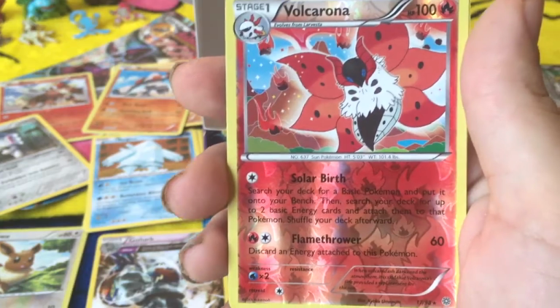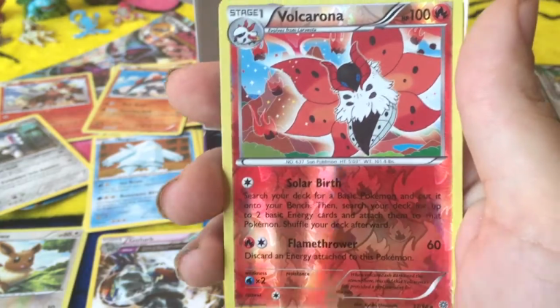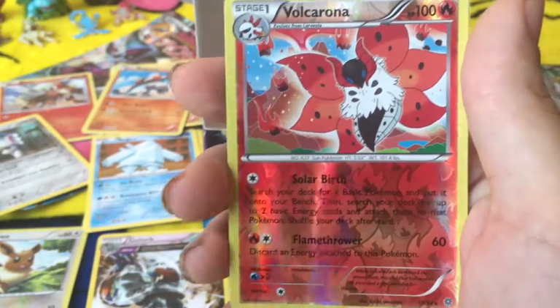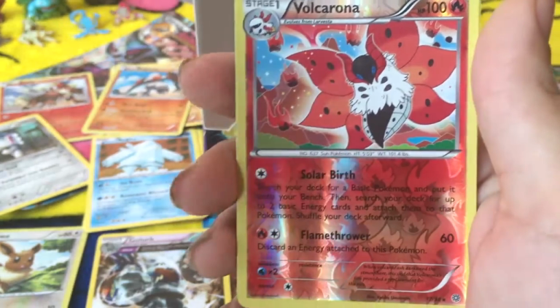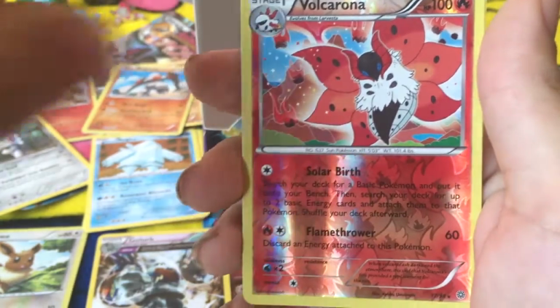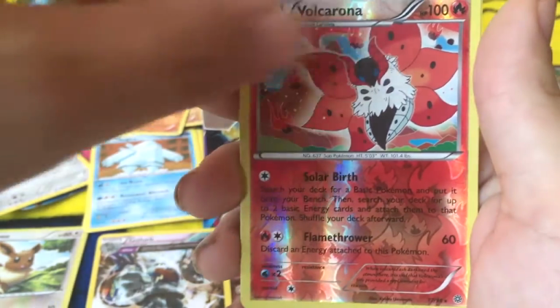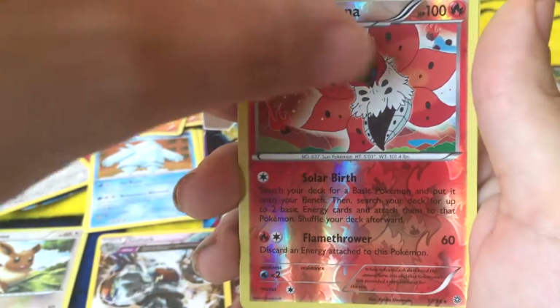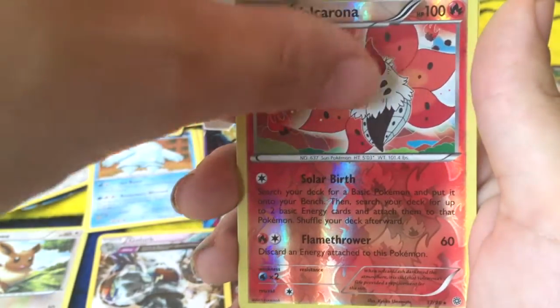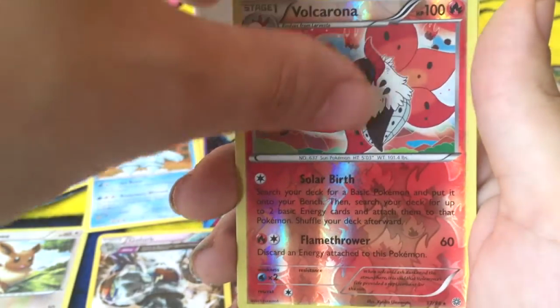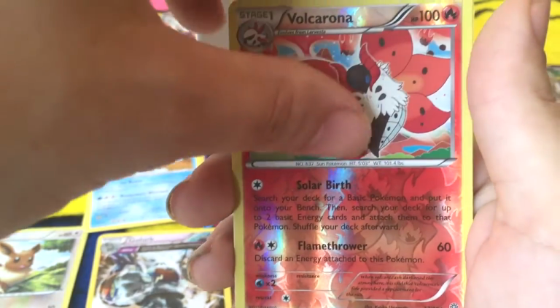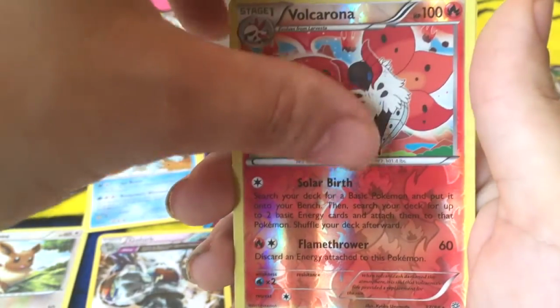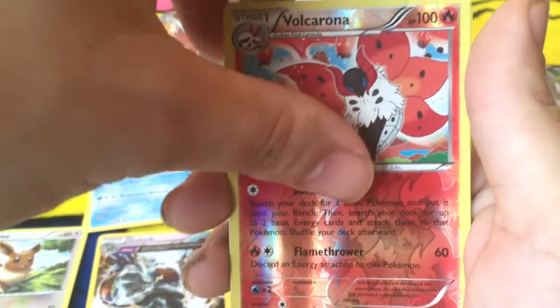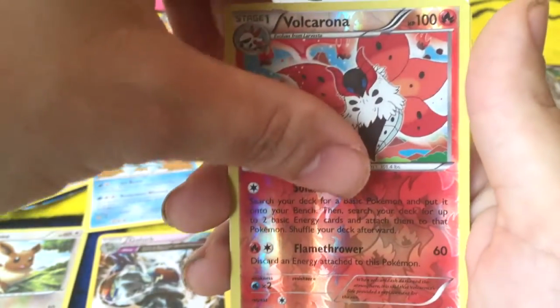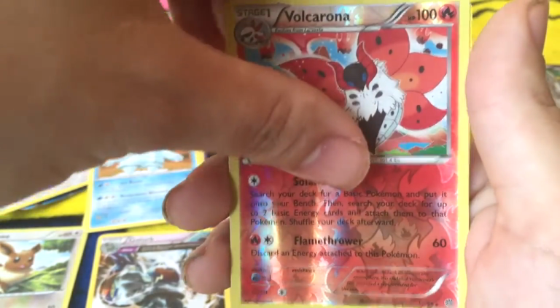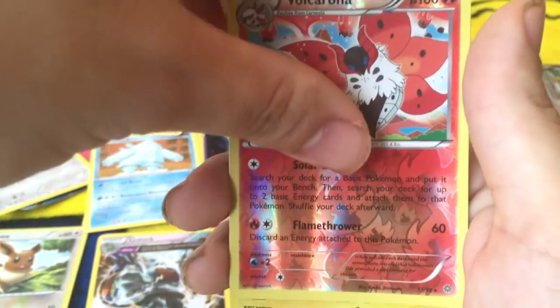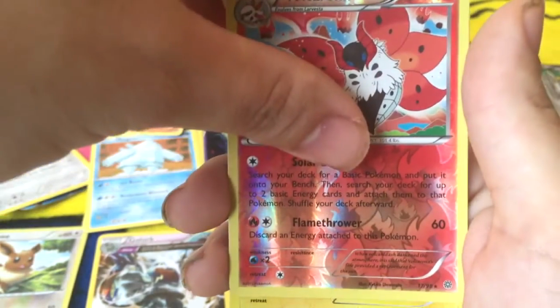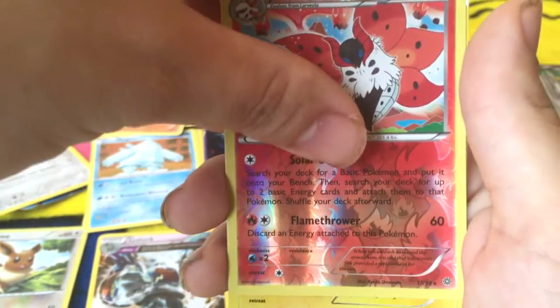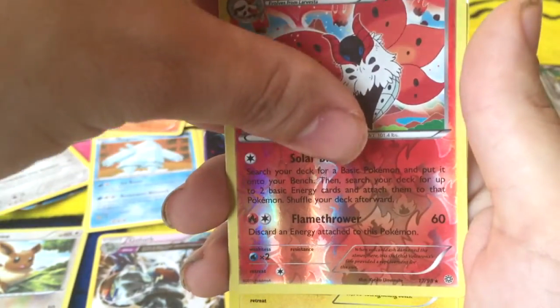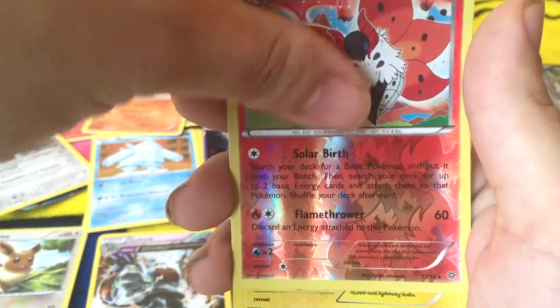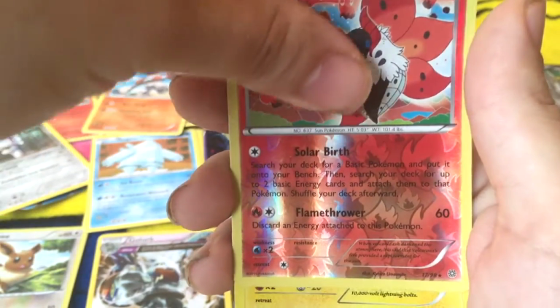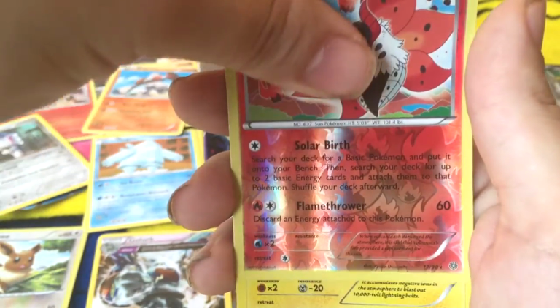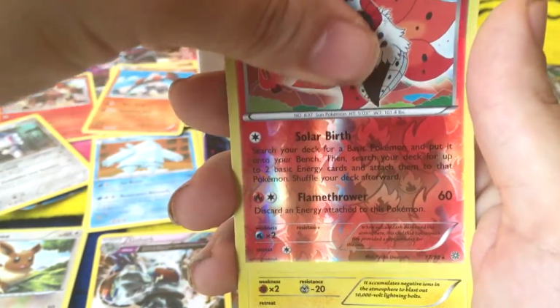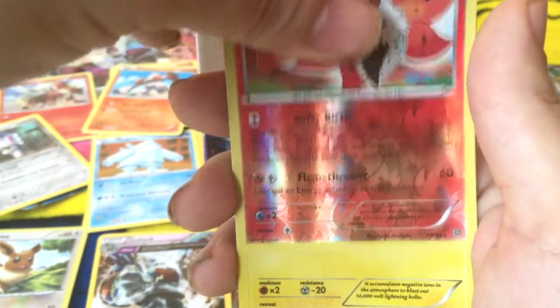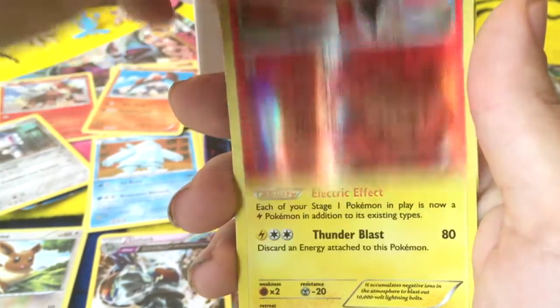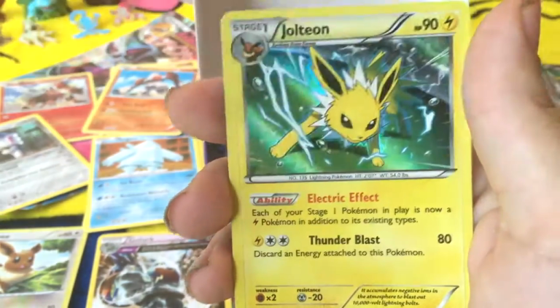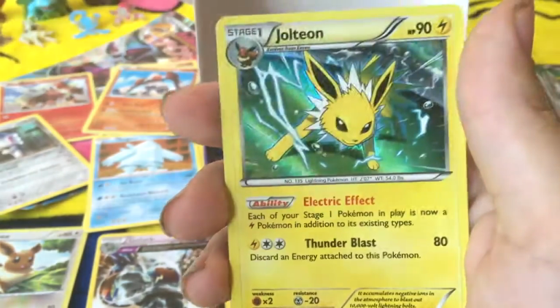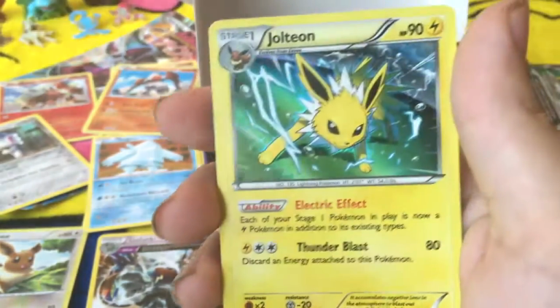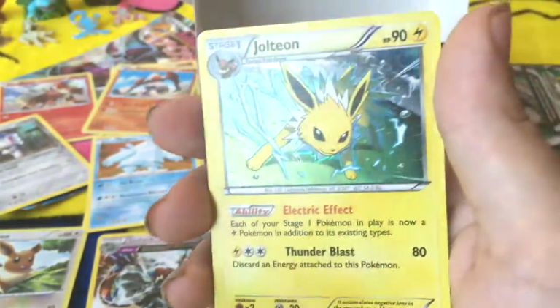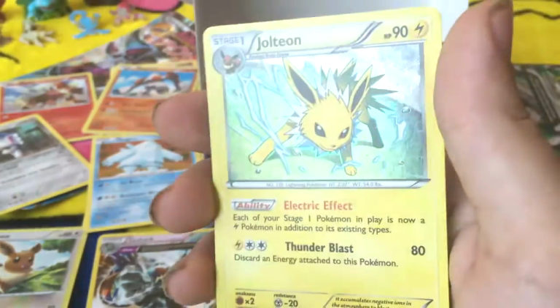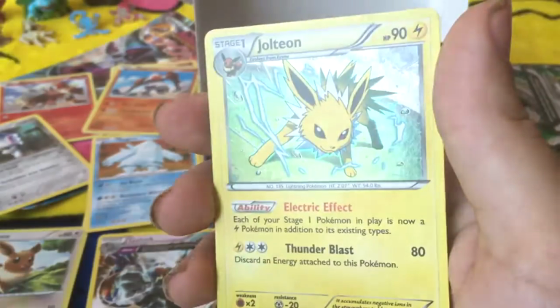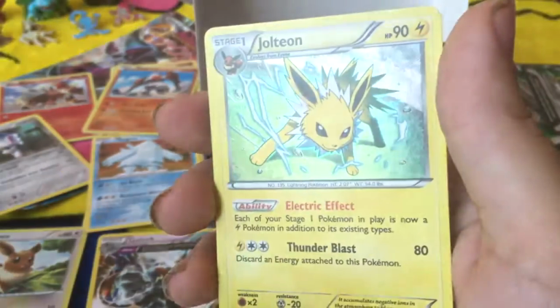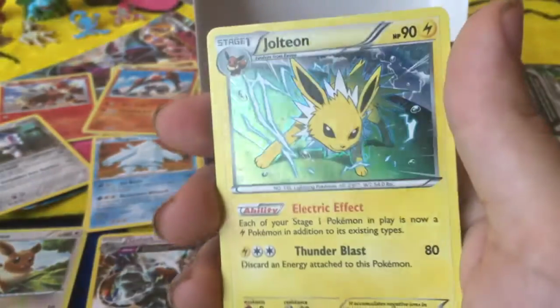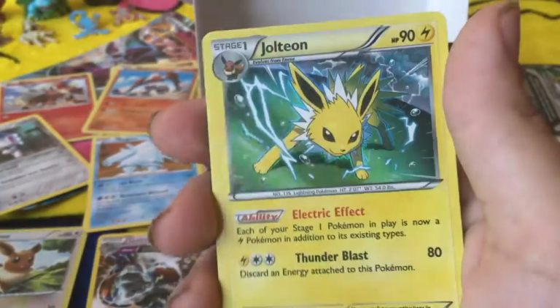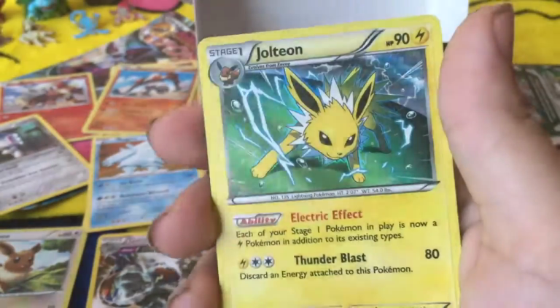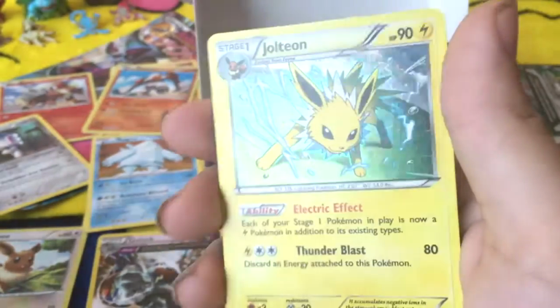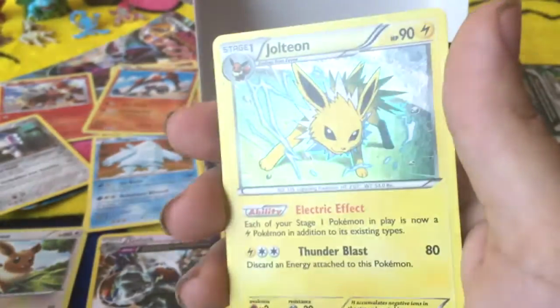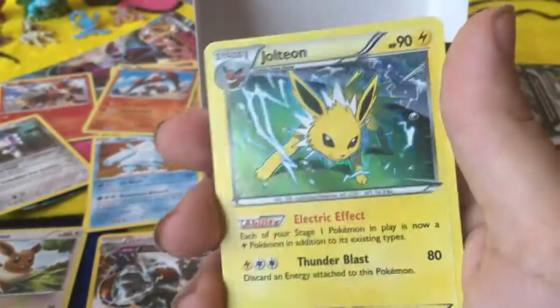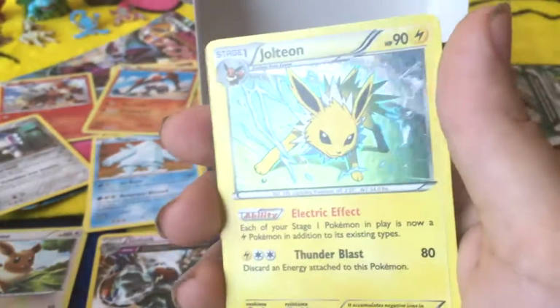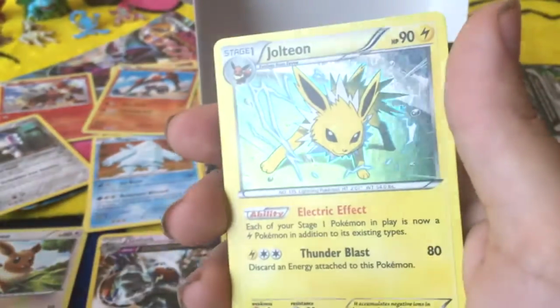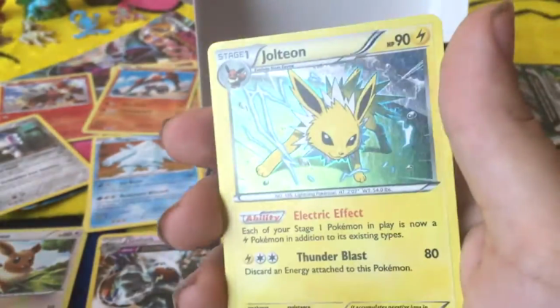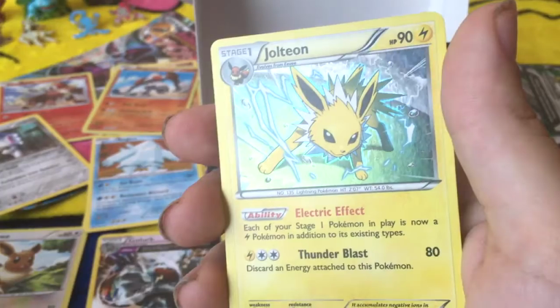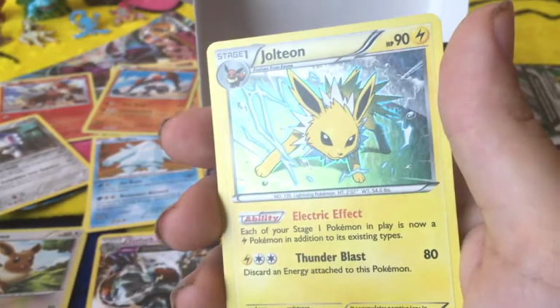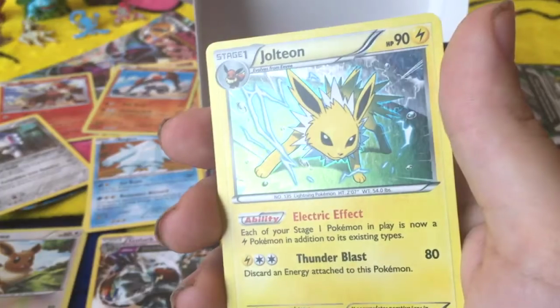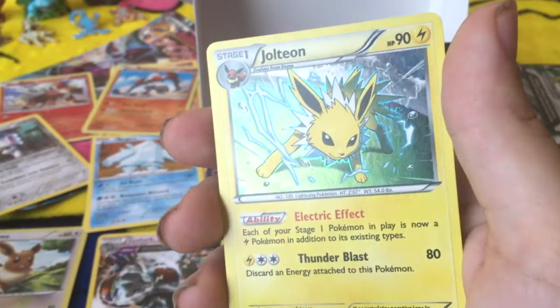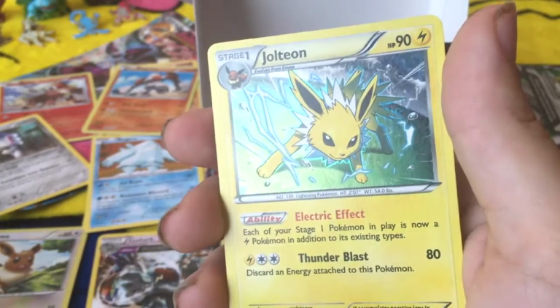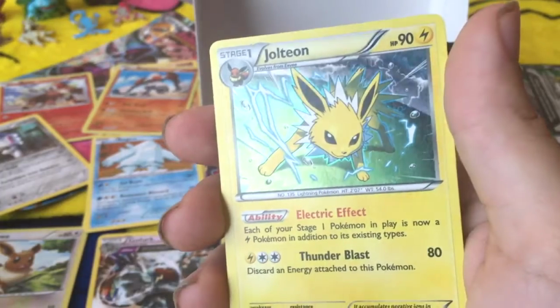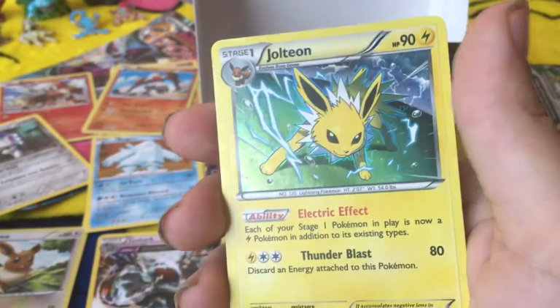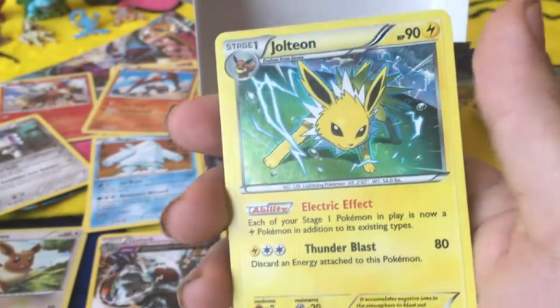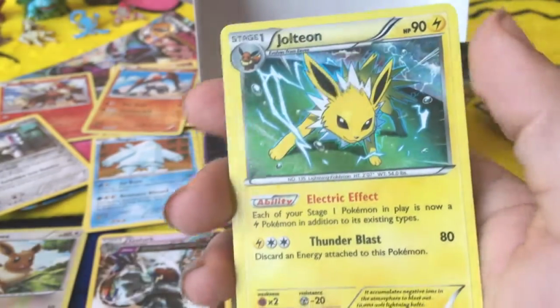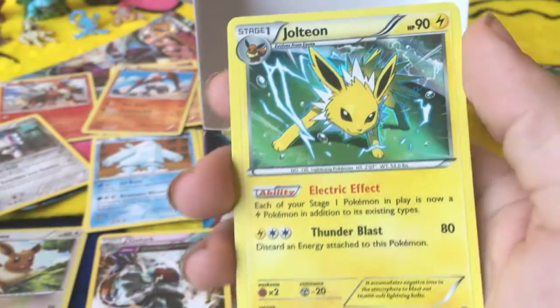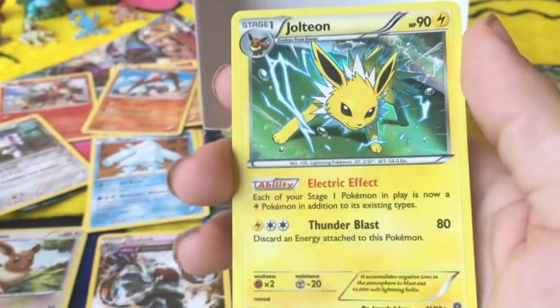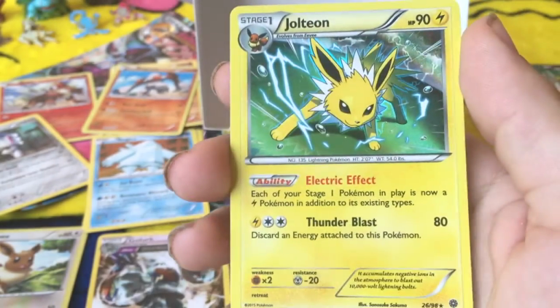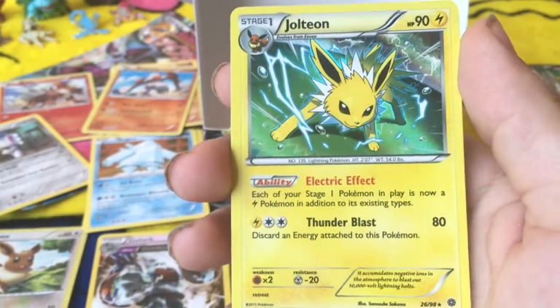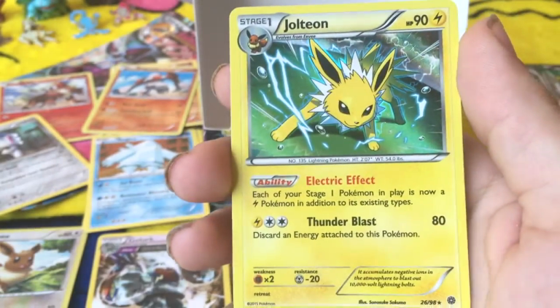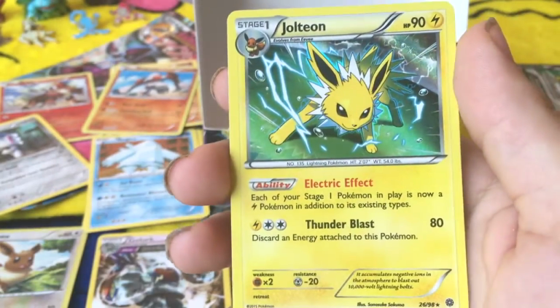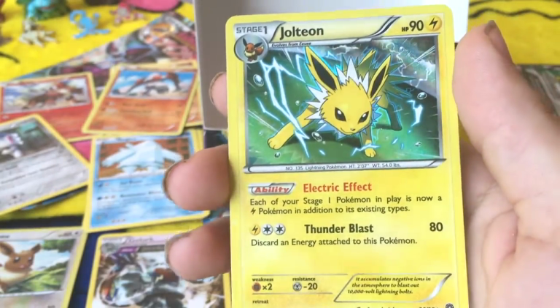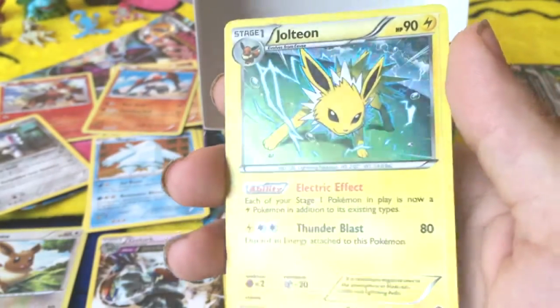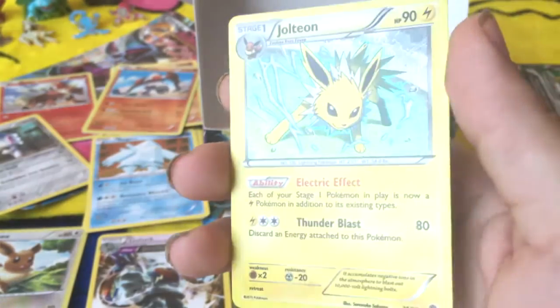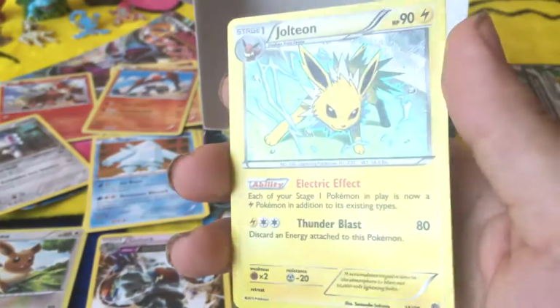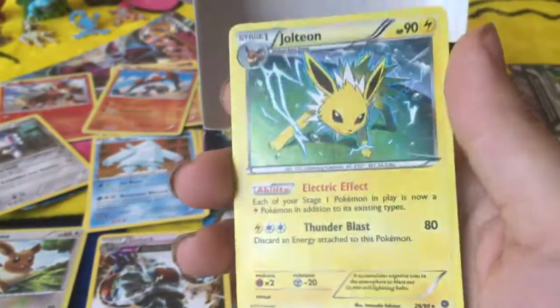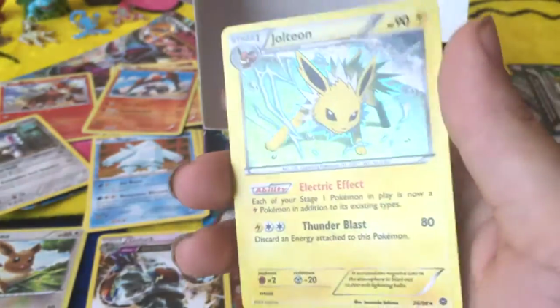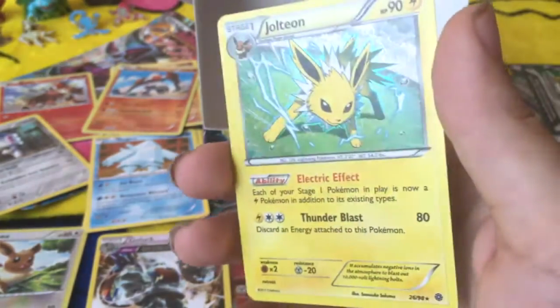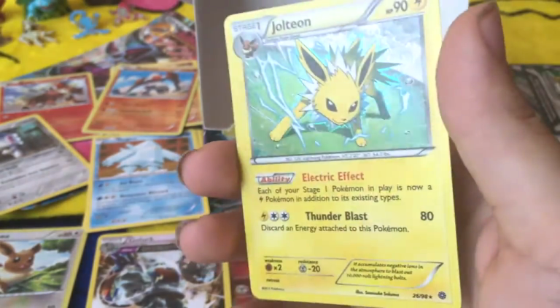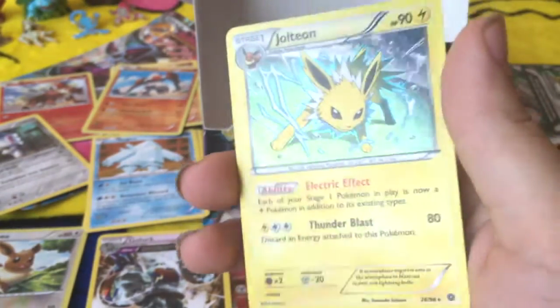And discard an energy — that's the Pokémon we use for Flamethrower. Reverse Holo Jolteon. Nice.